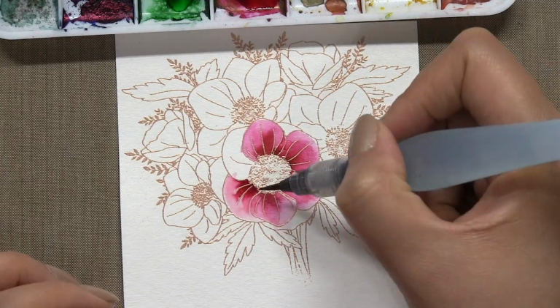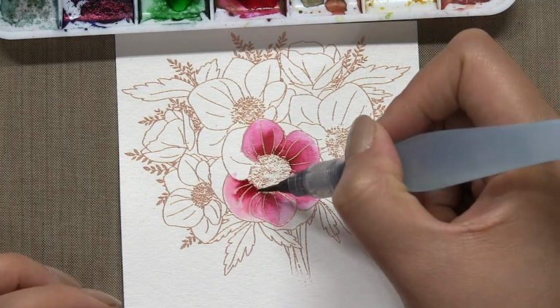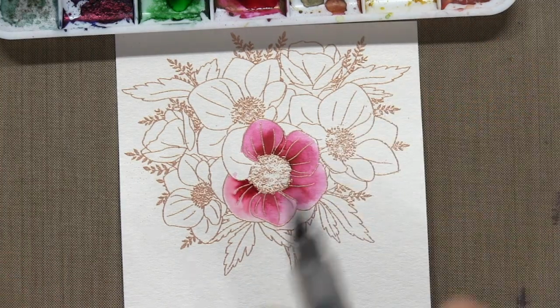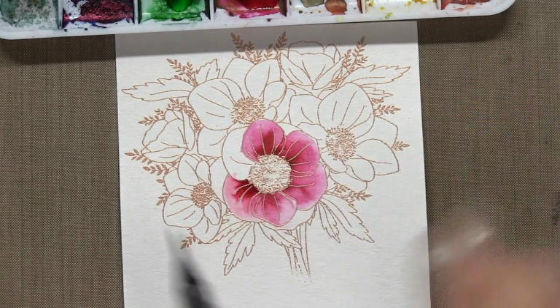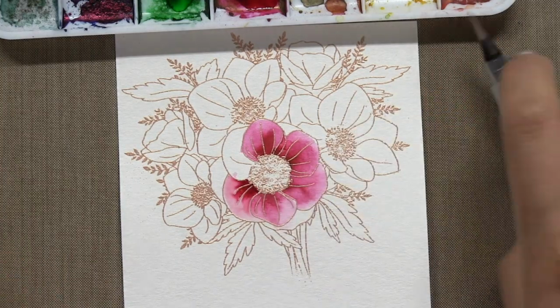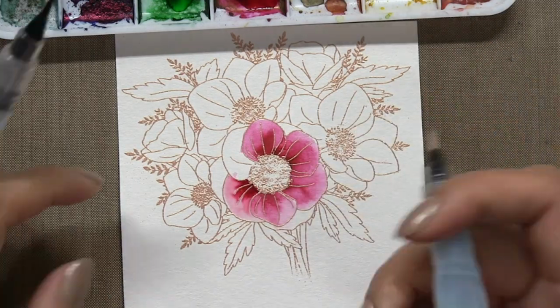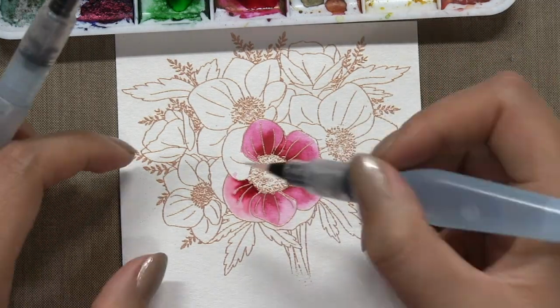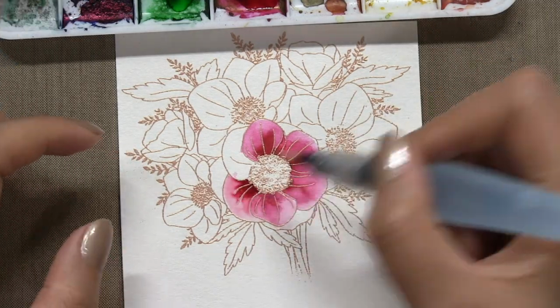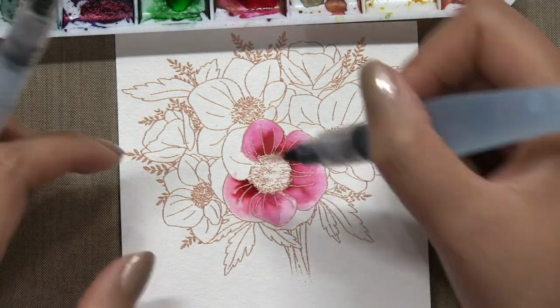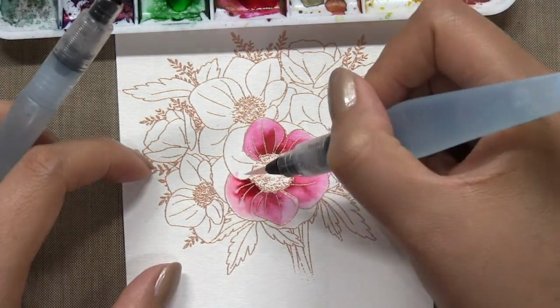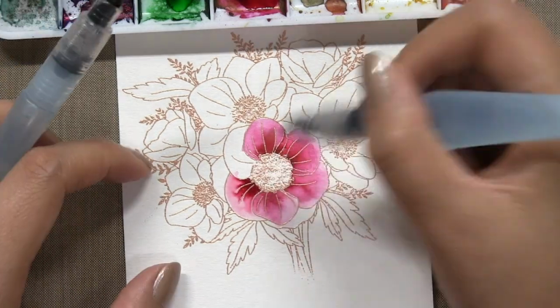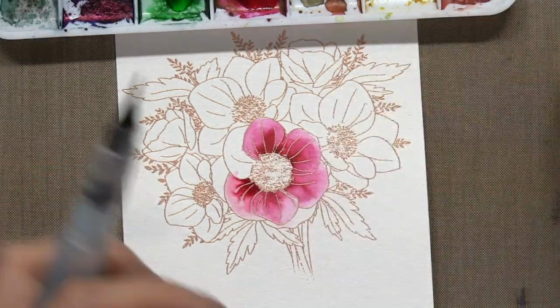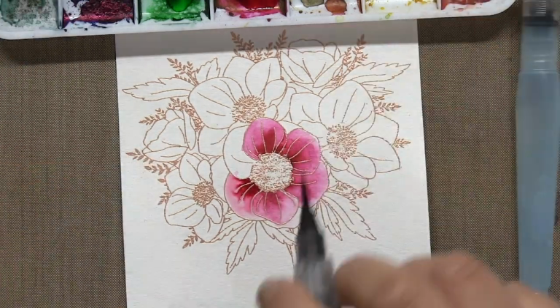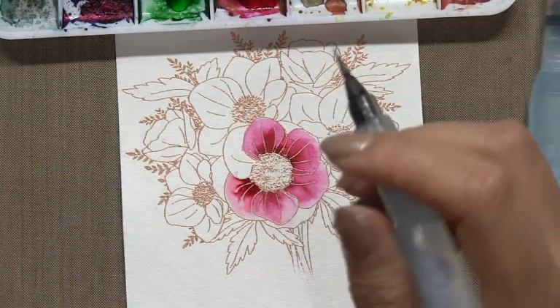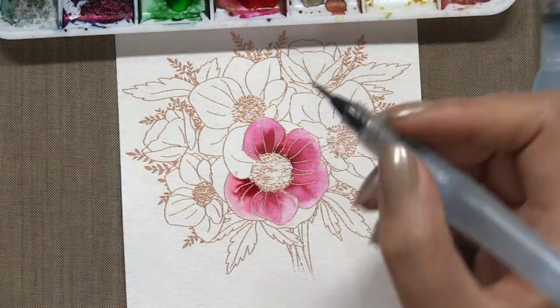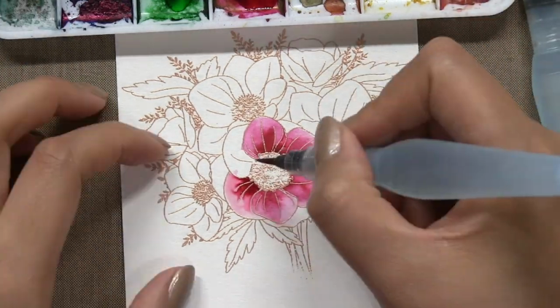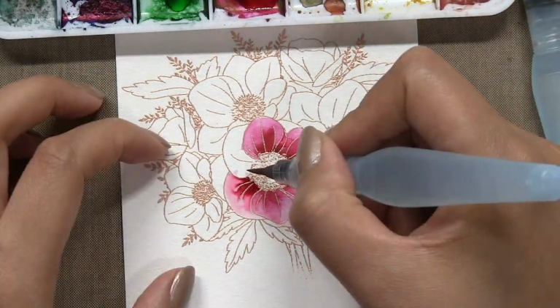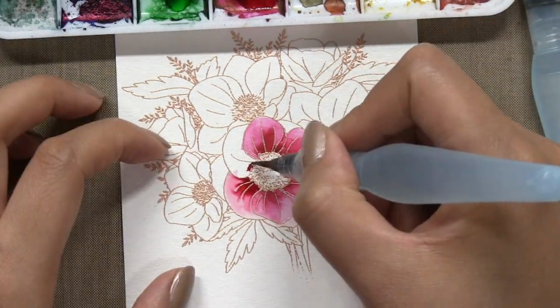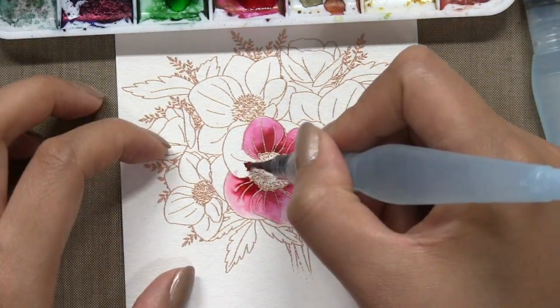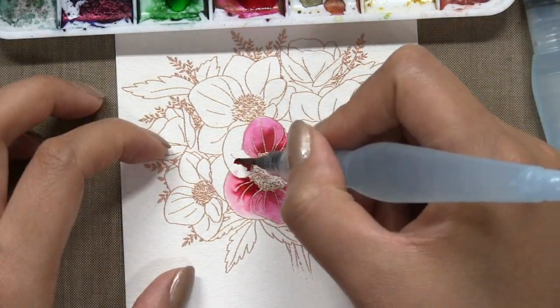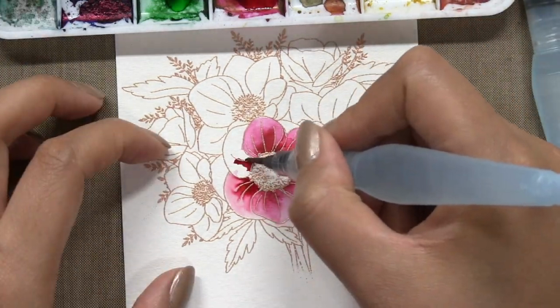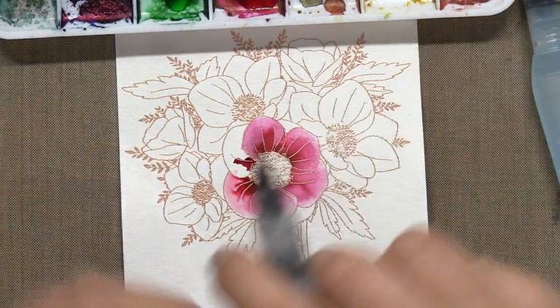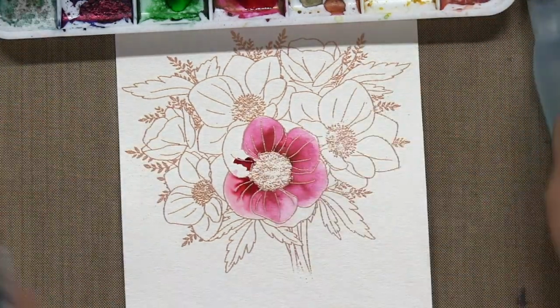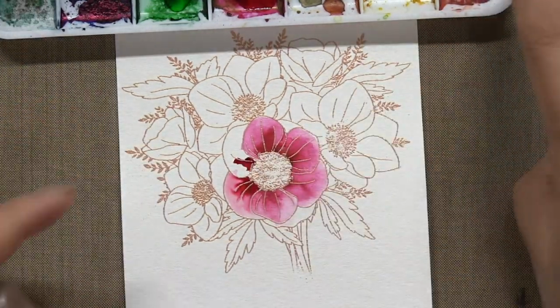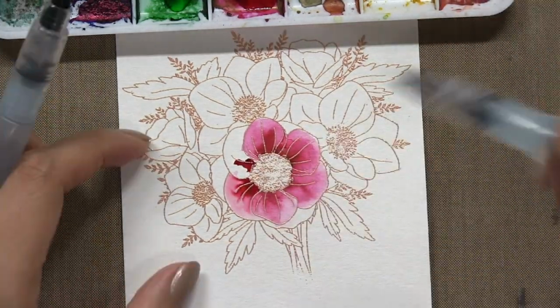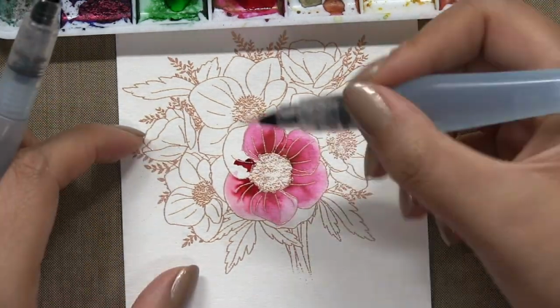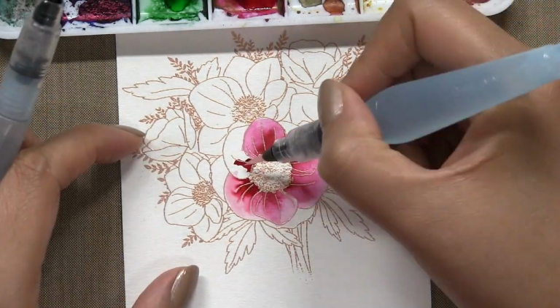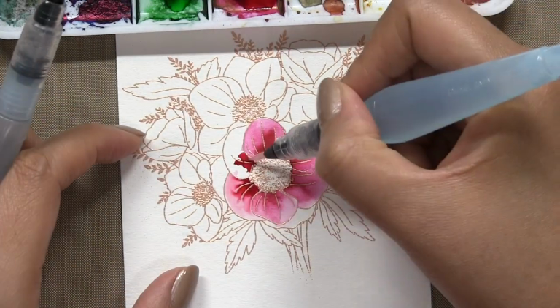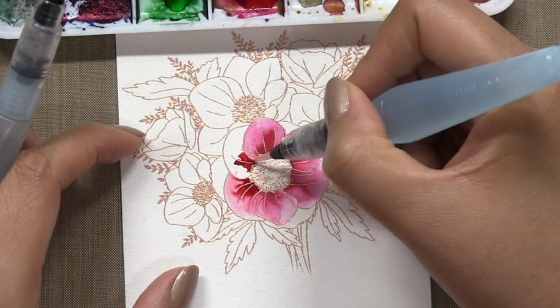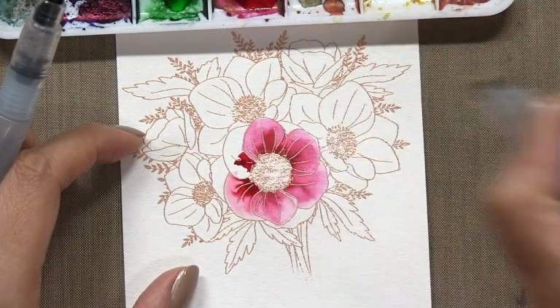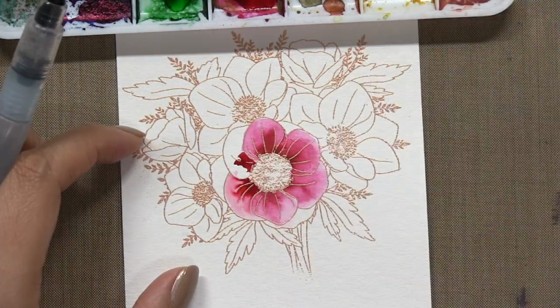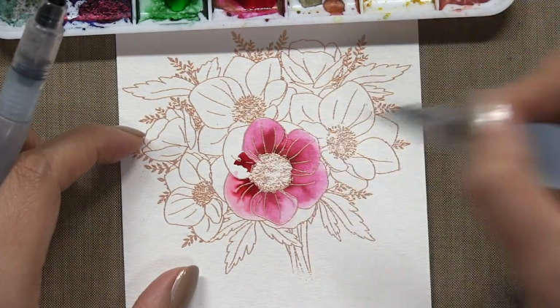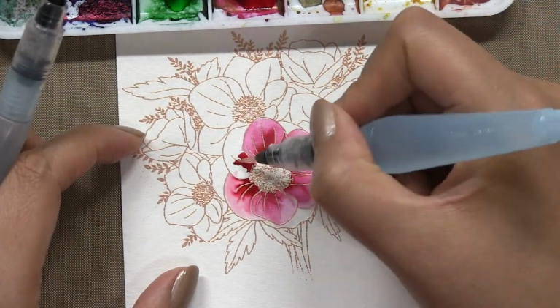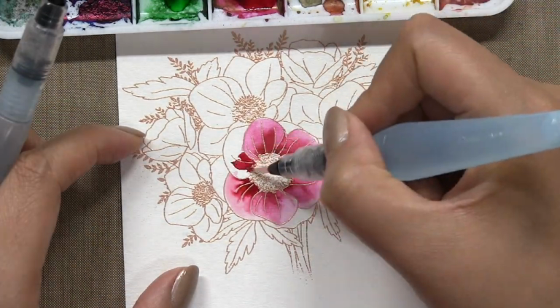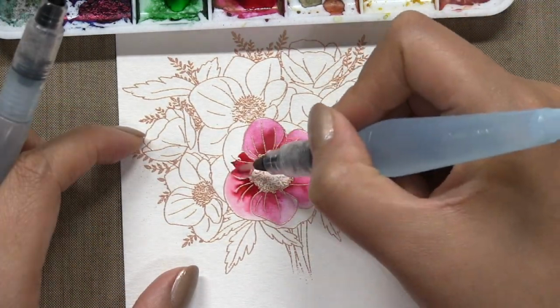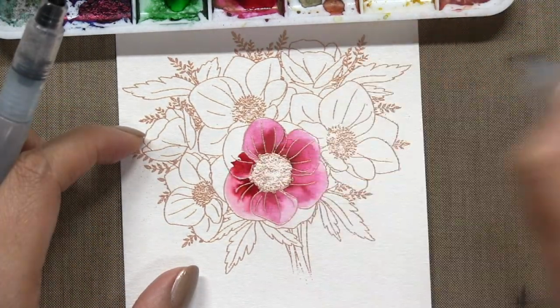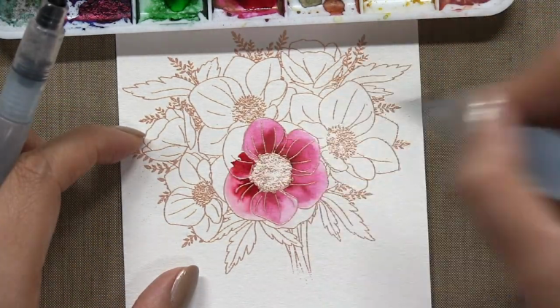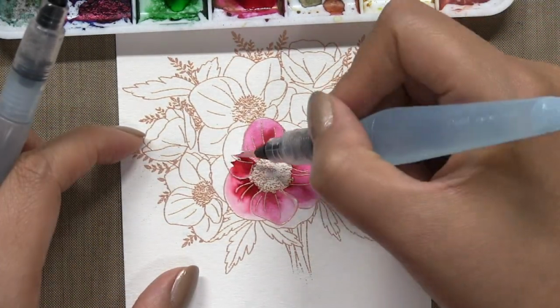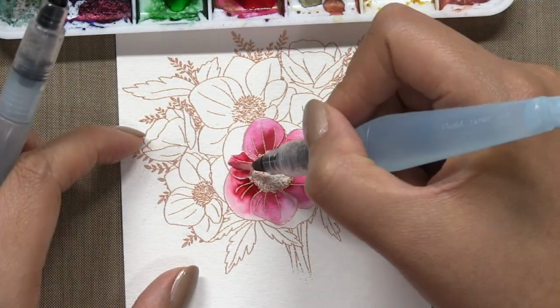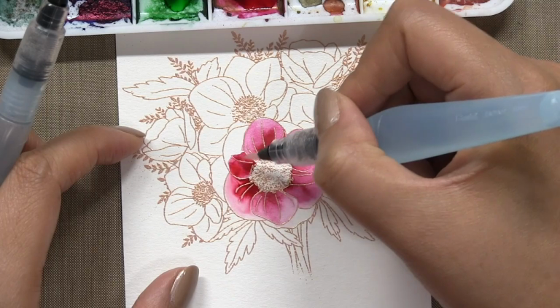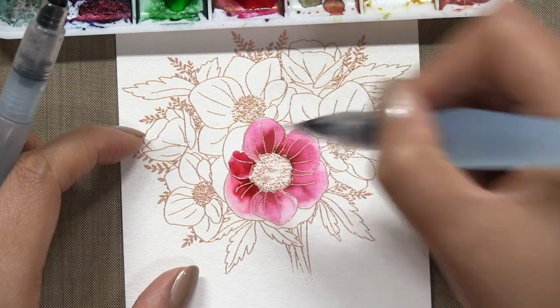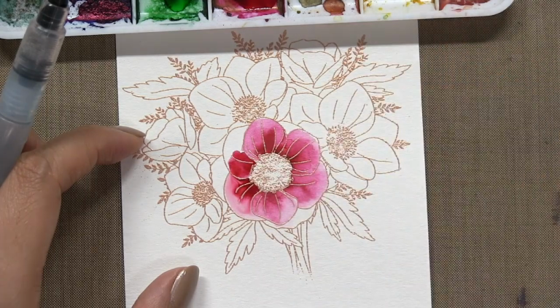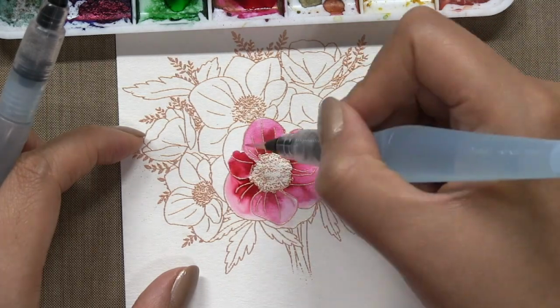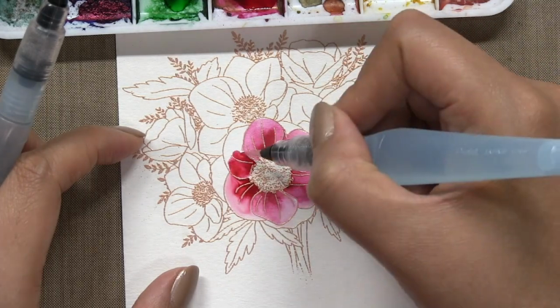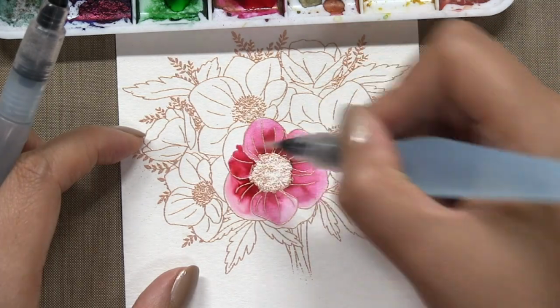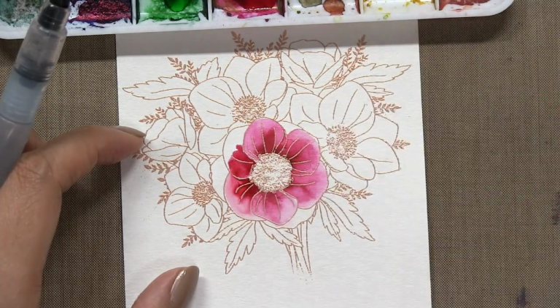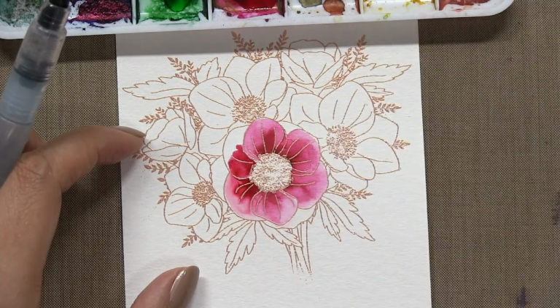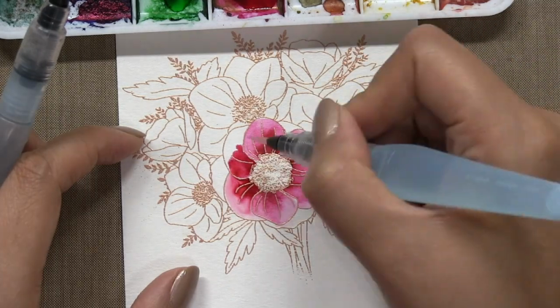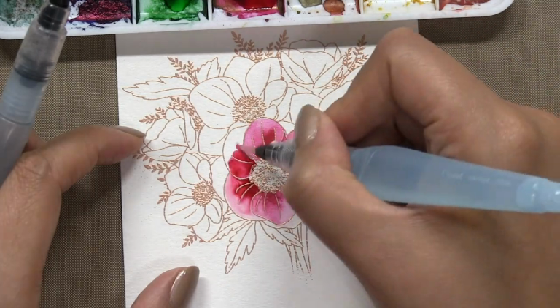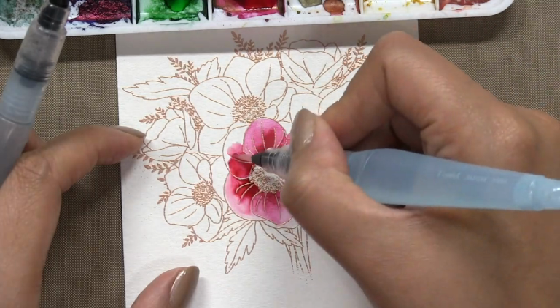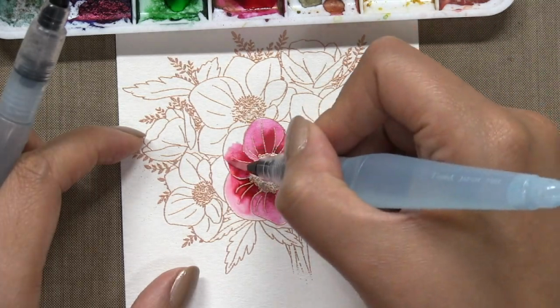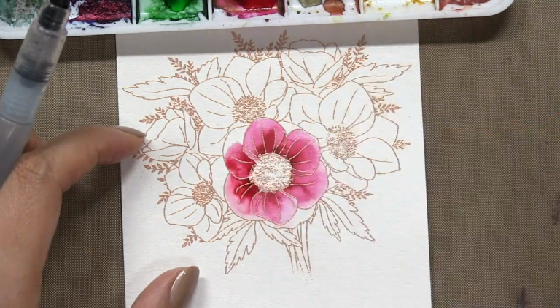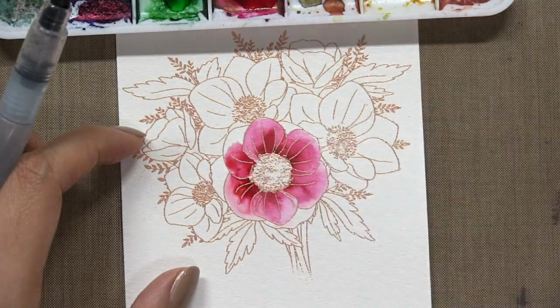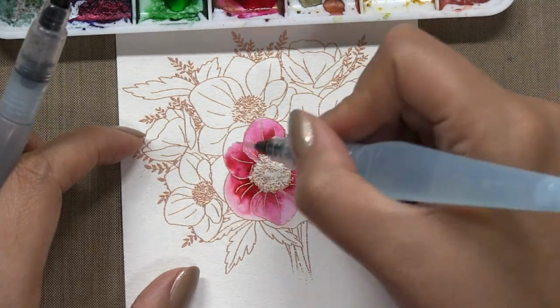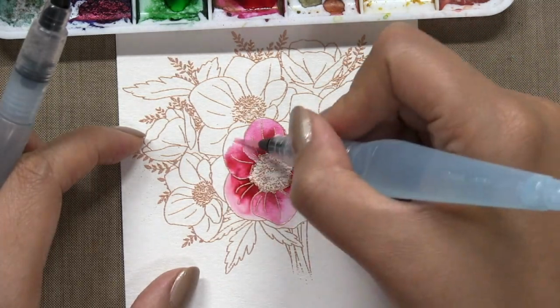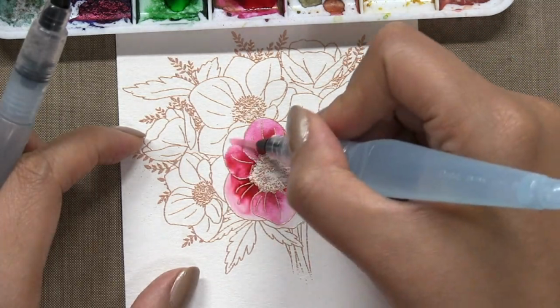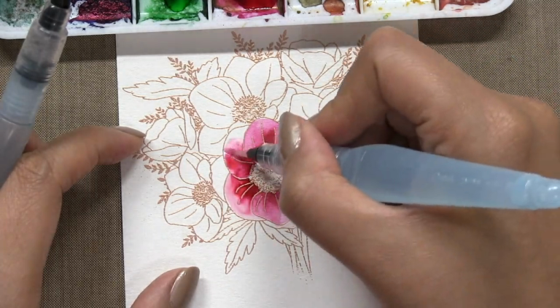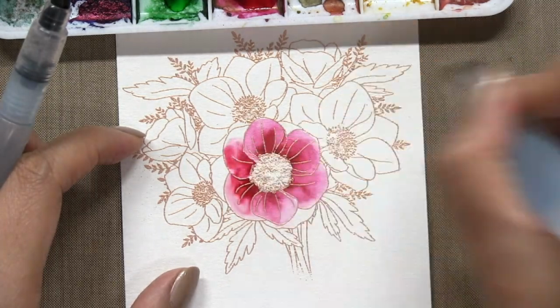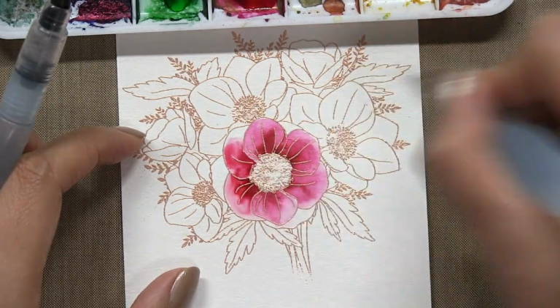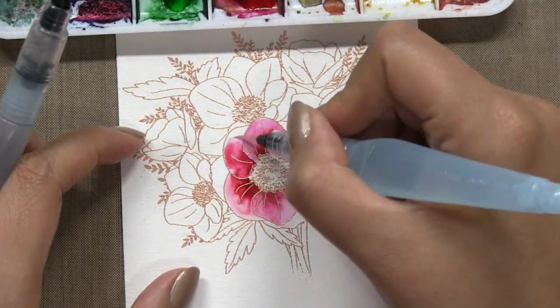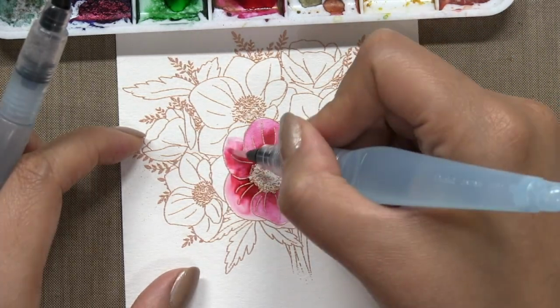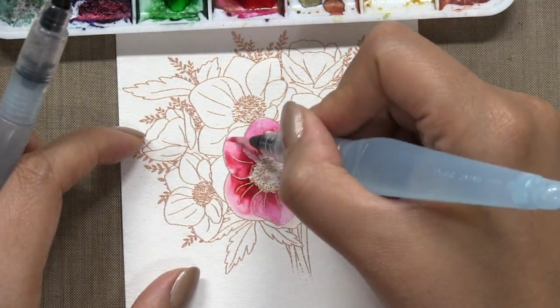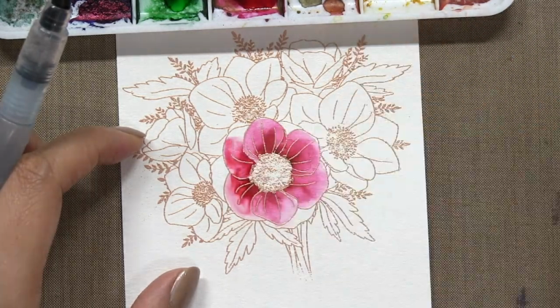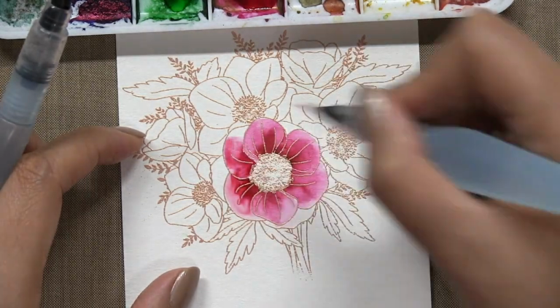Now I'm just going to turn on some music while I finish watercoloring.